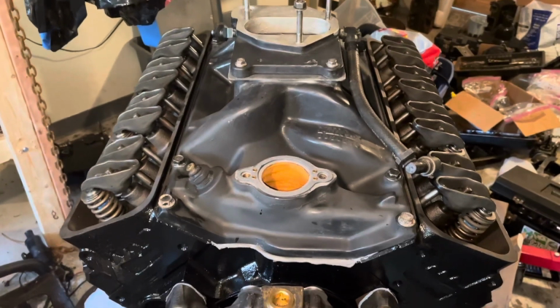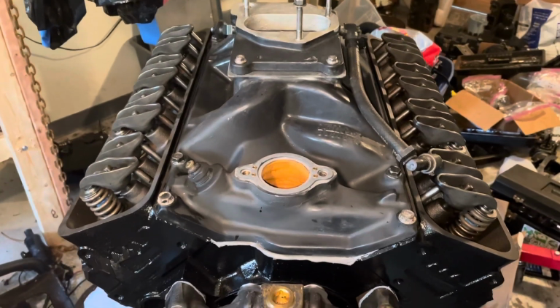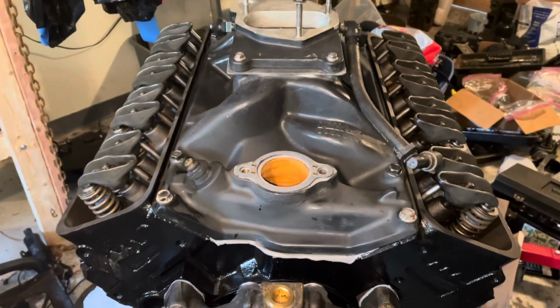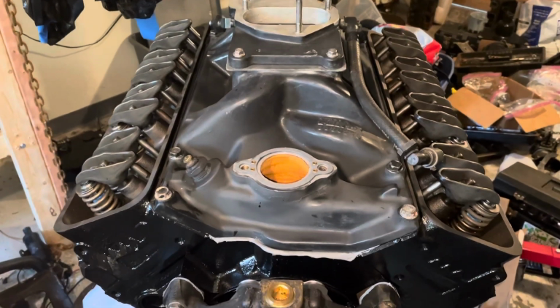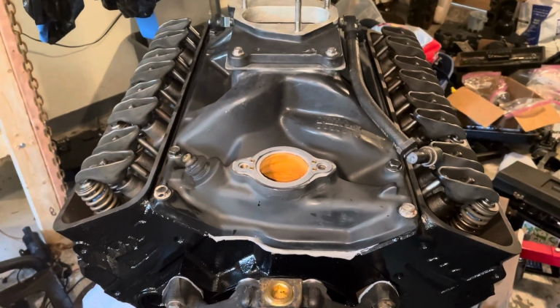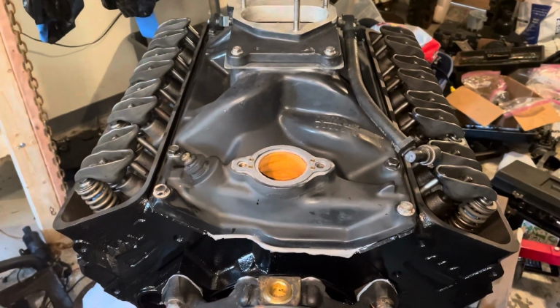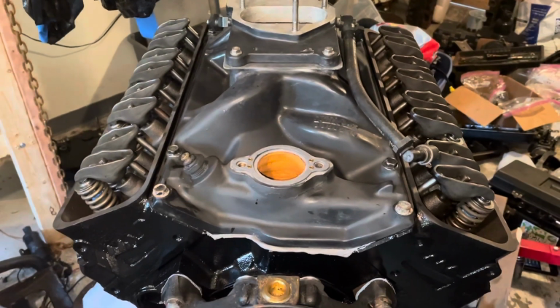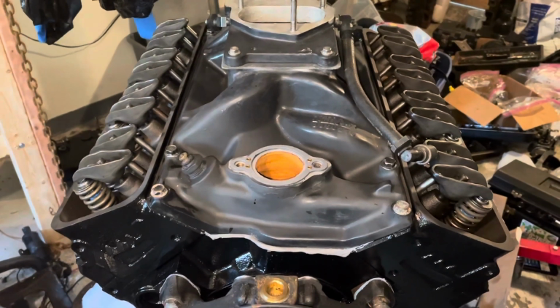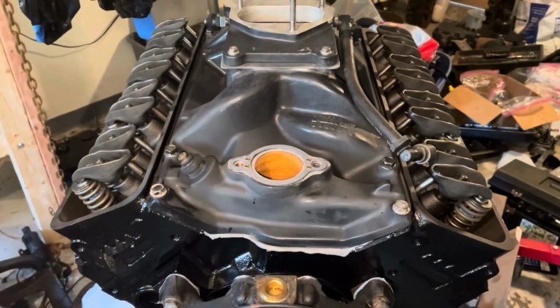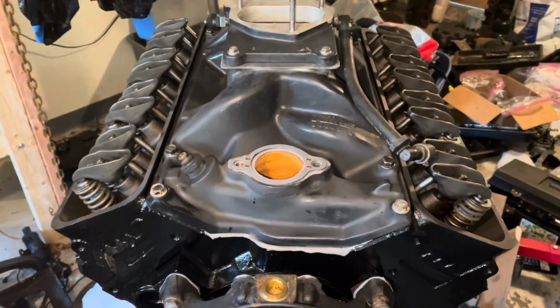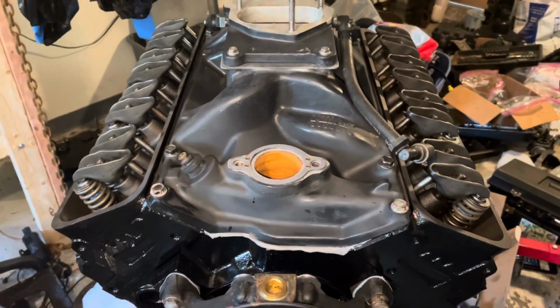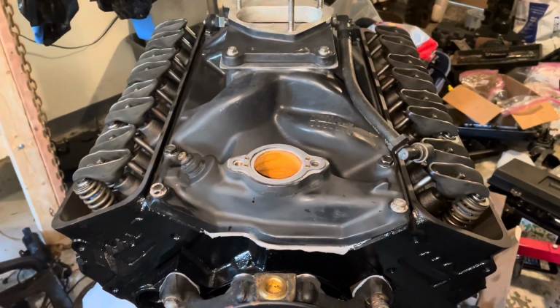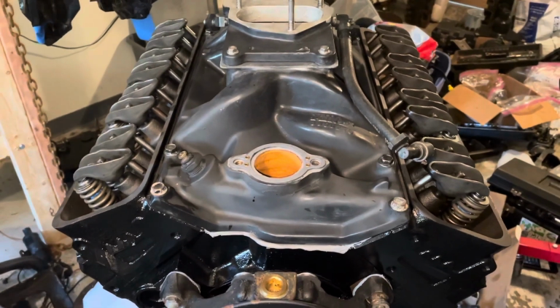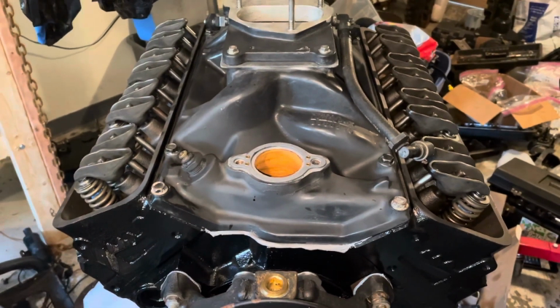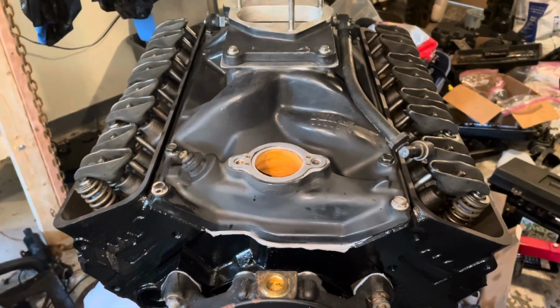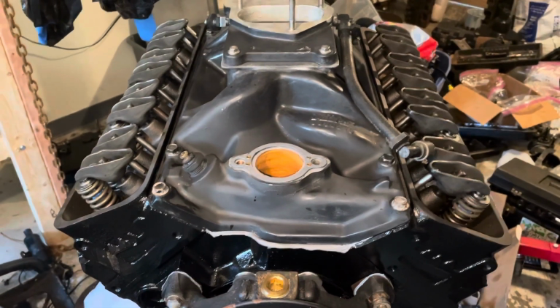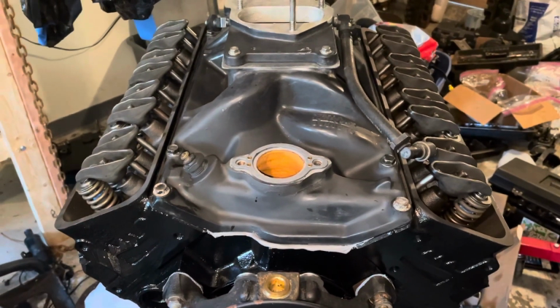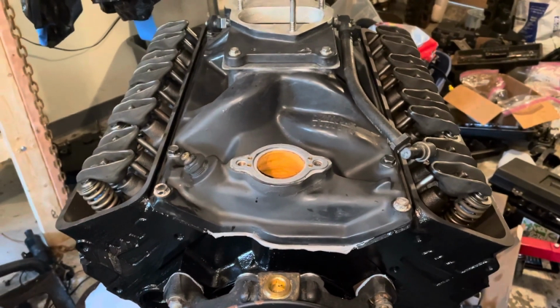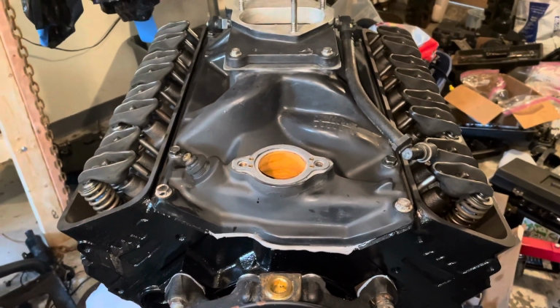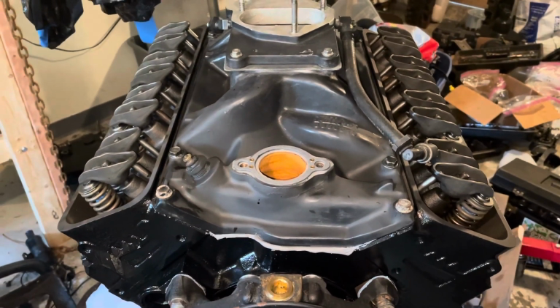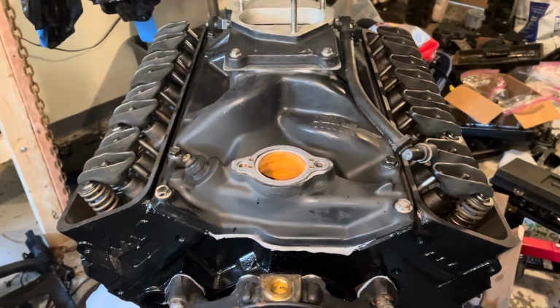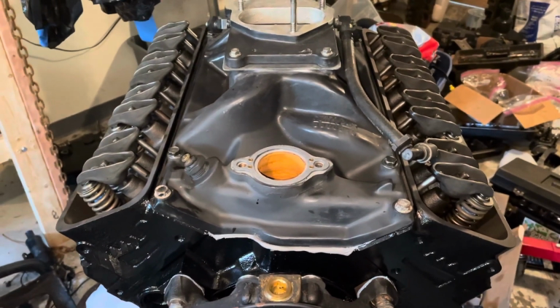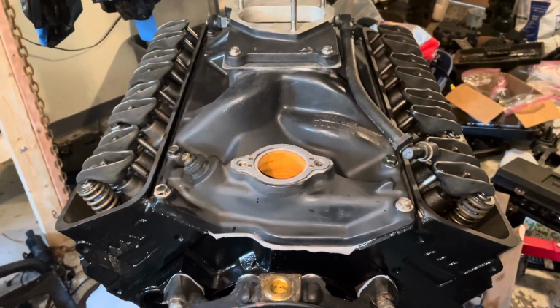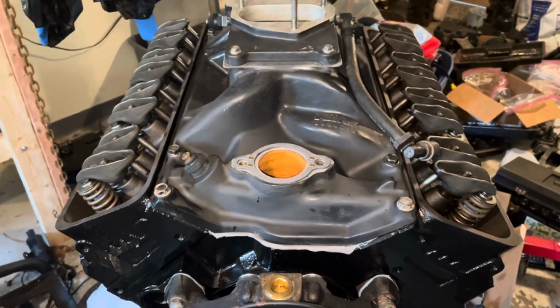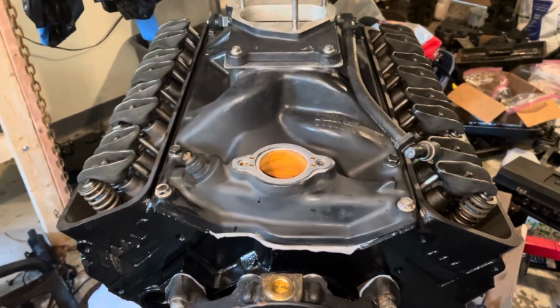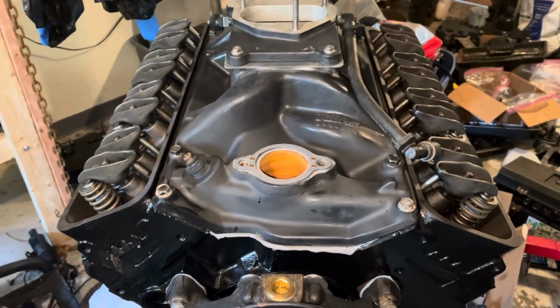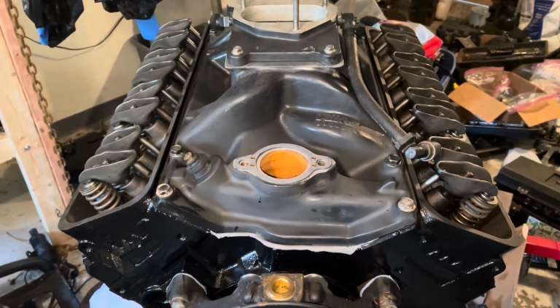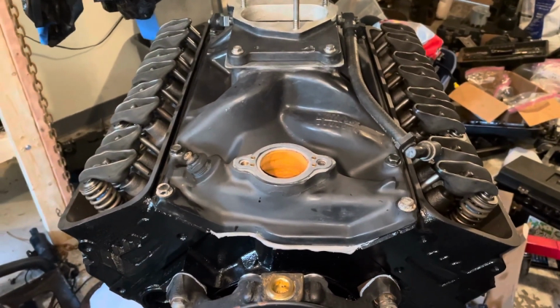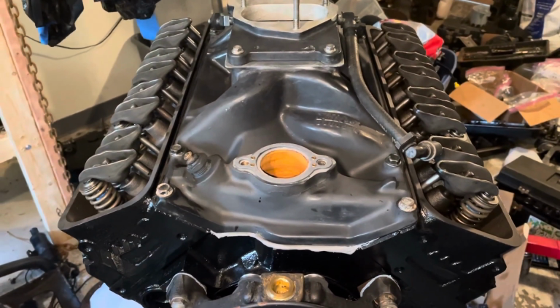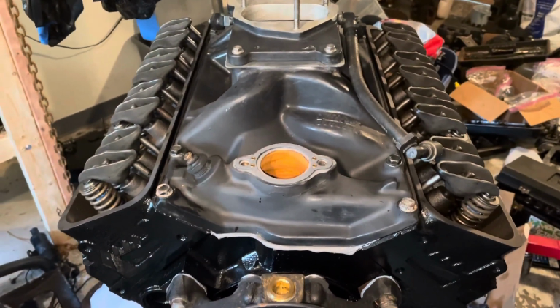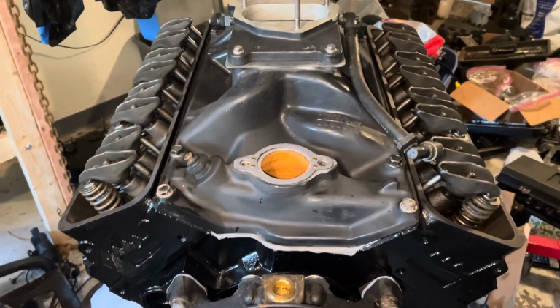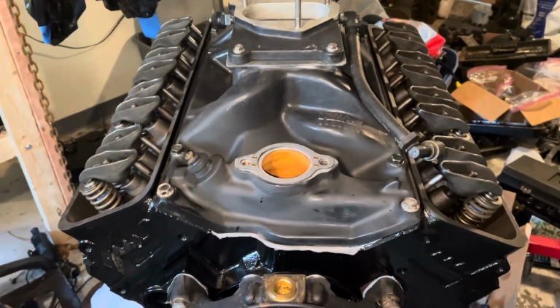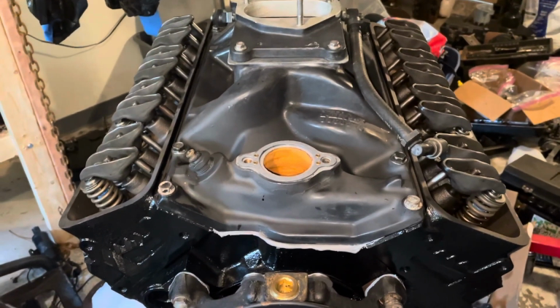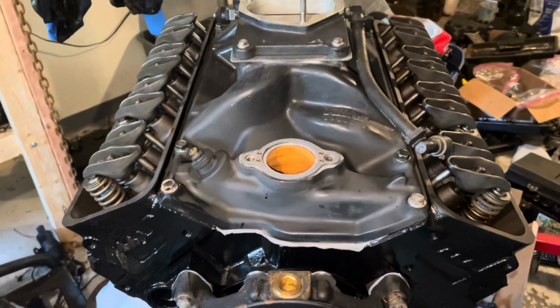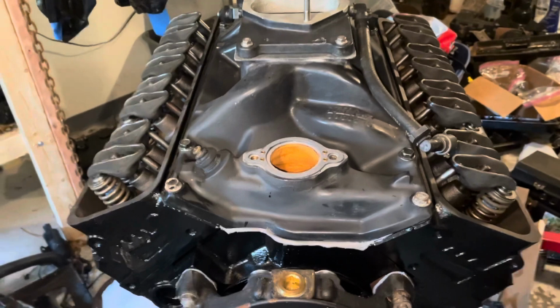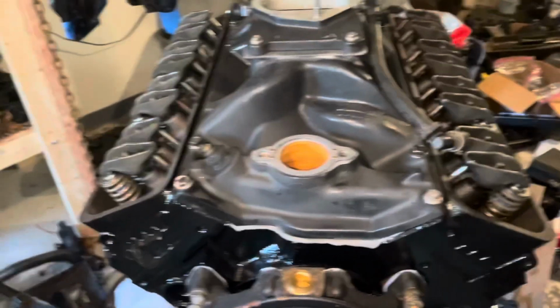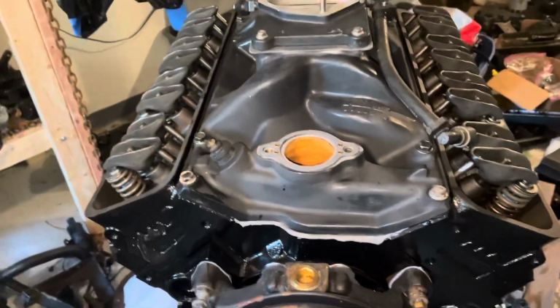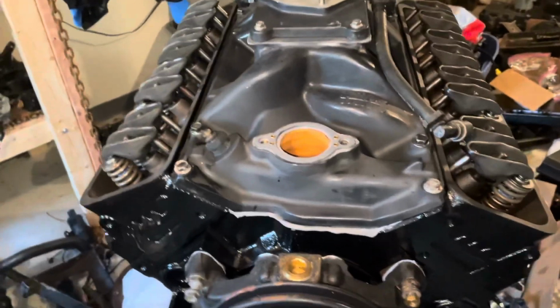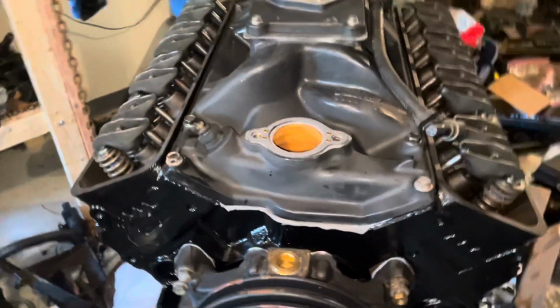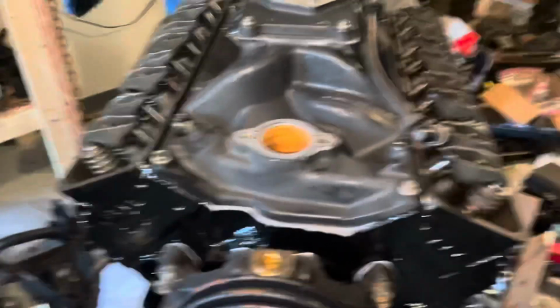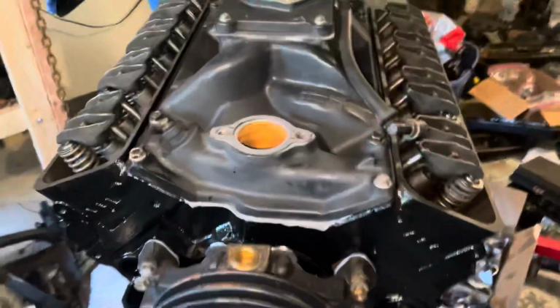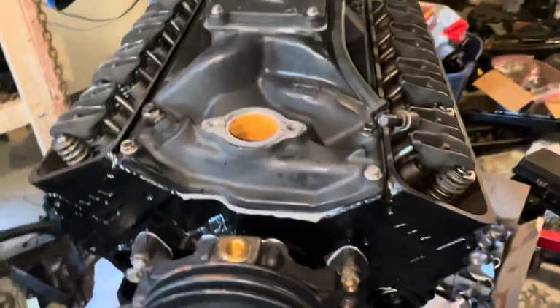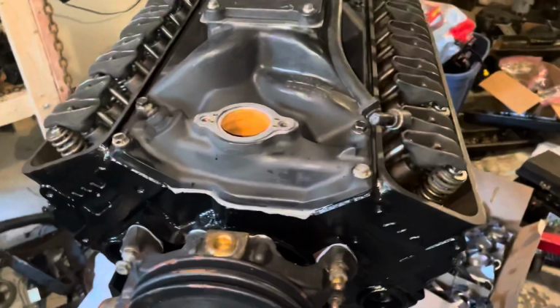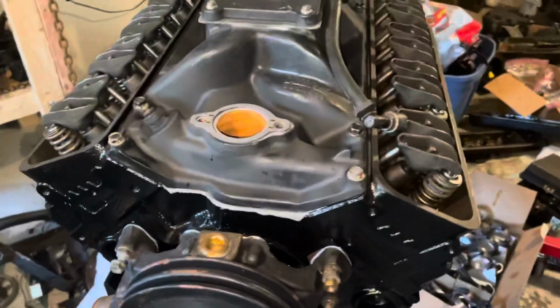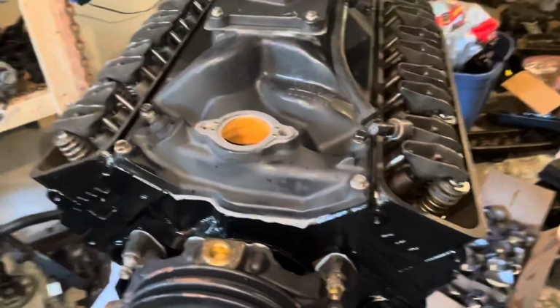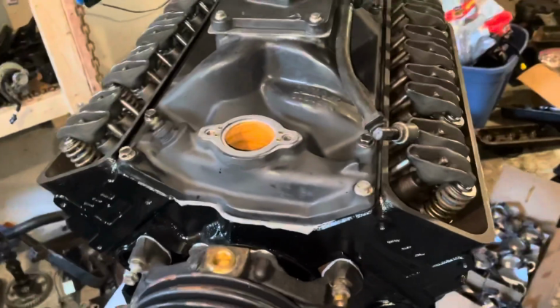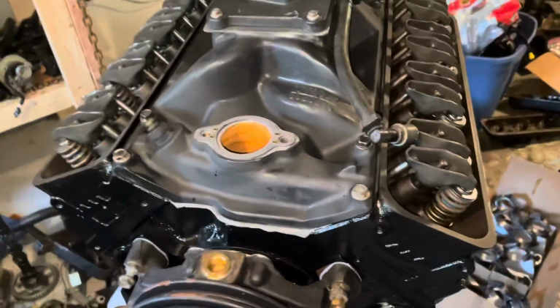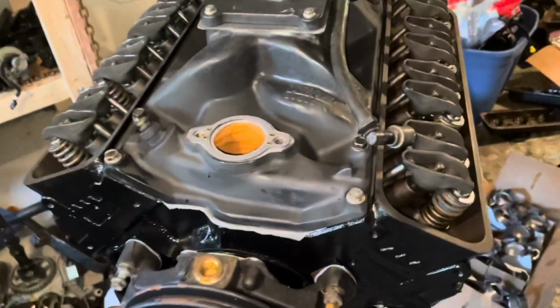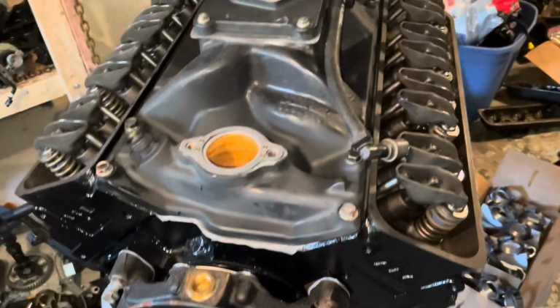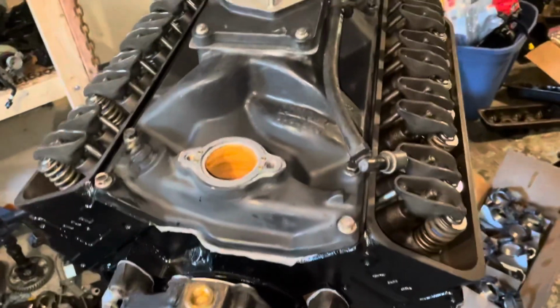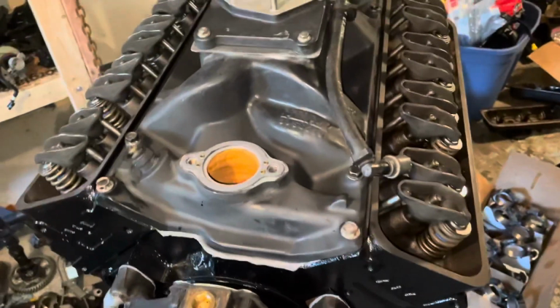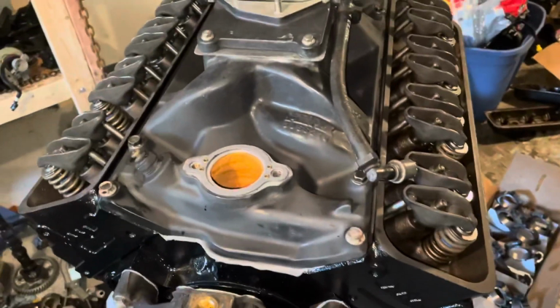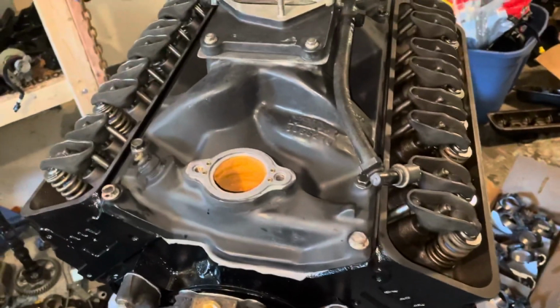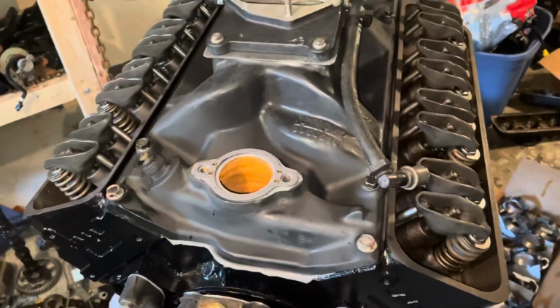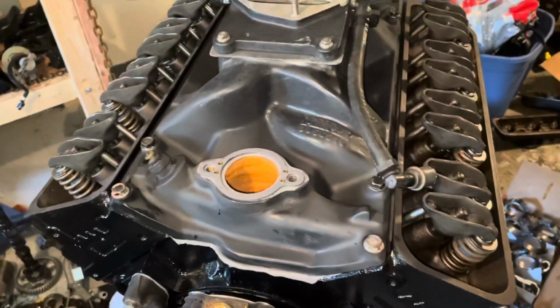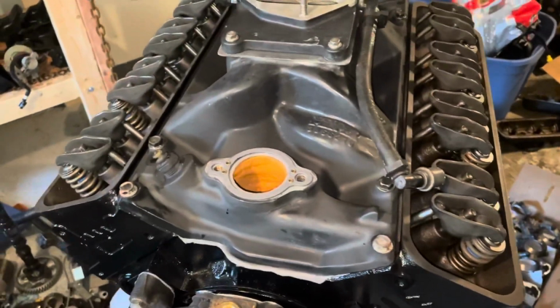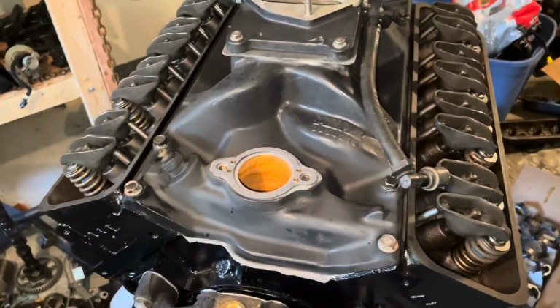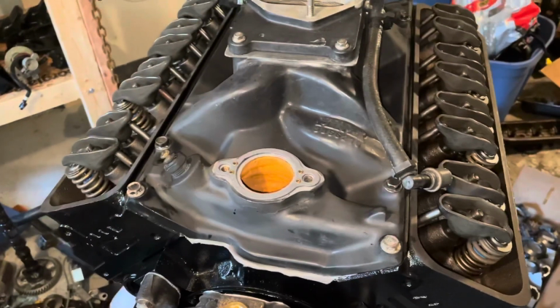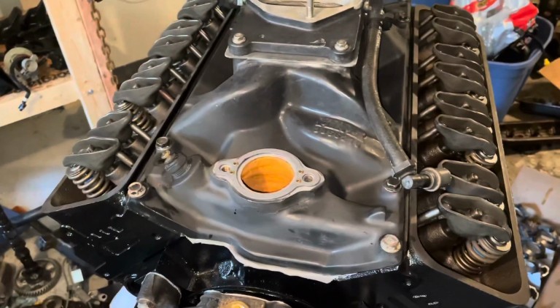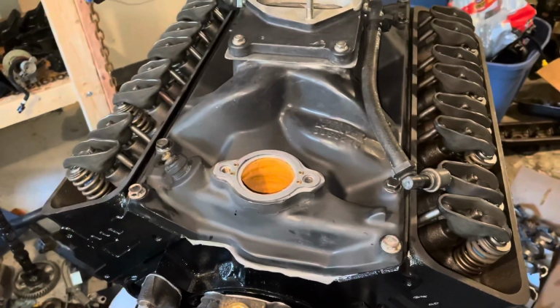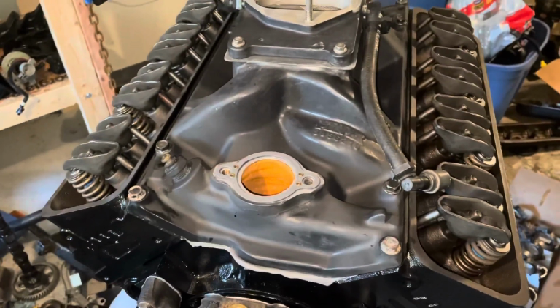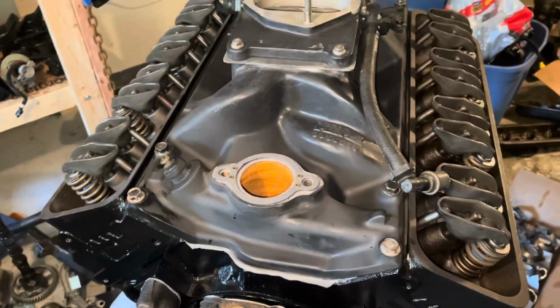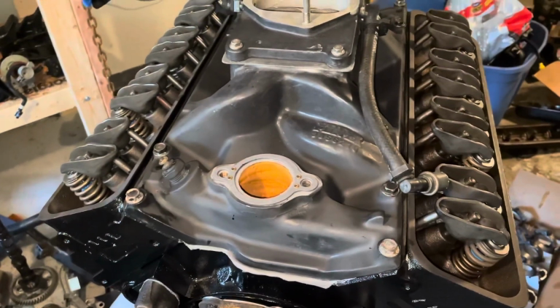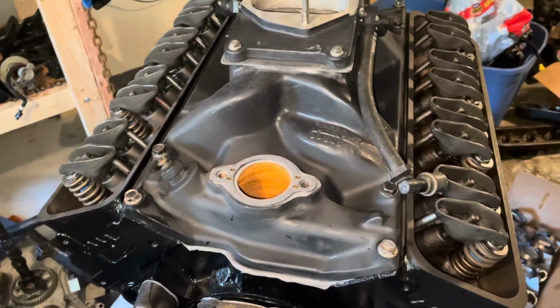Hello, welcome to another video about LSX Engines Tuning and Marine. In this video, I'm going to be installing the thermostat housing.